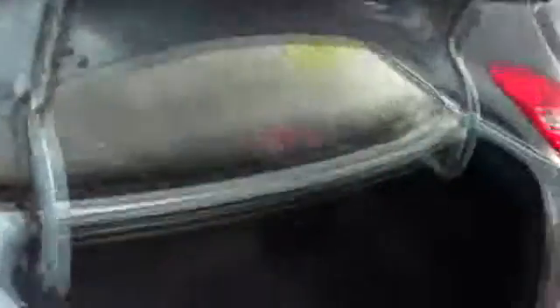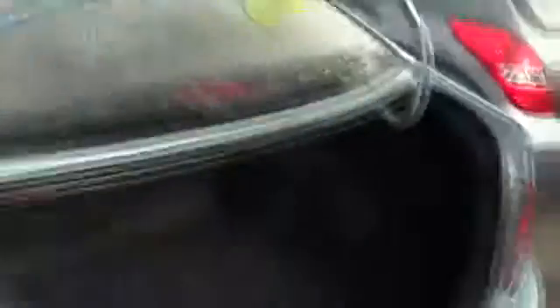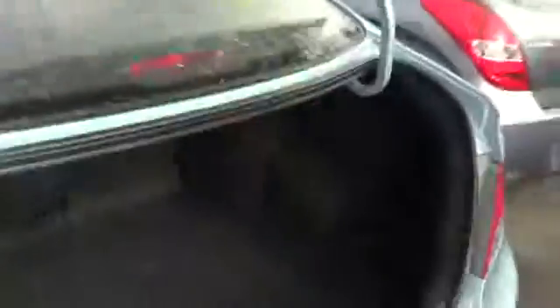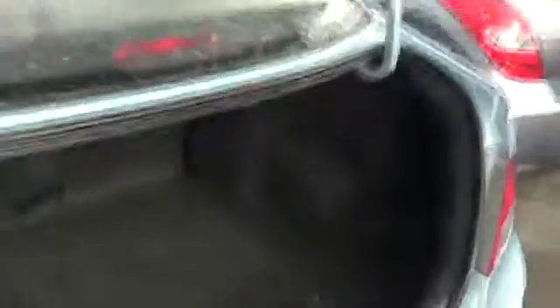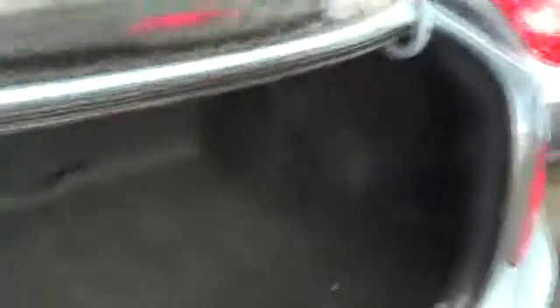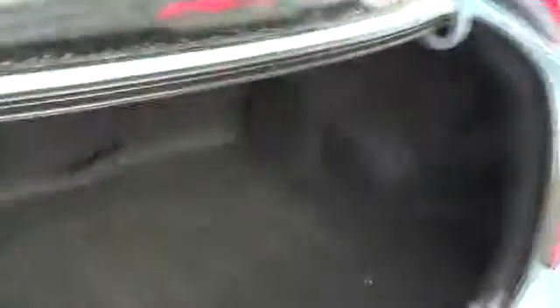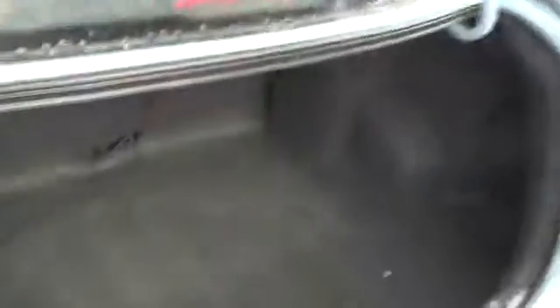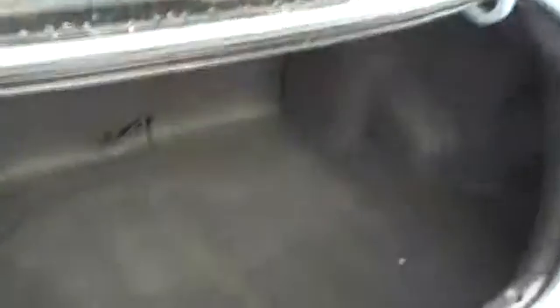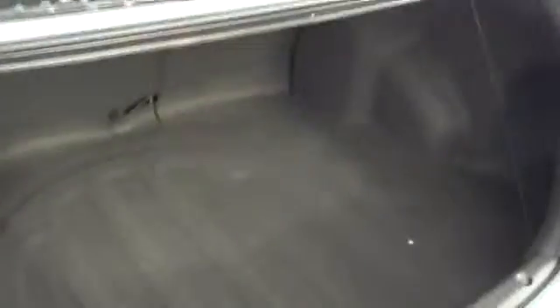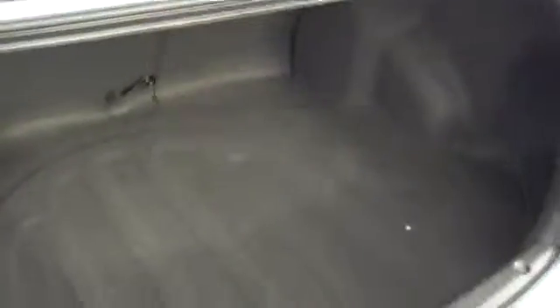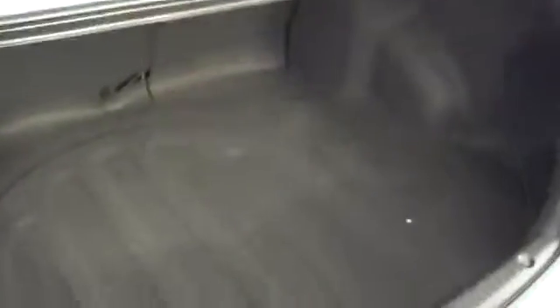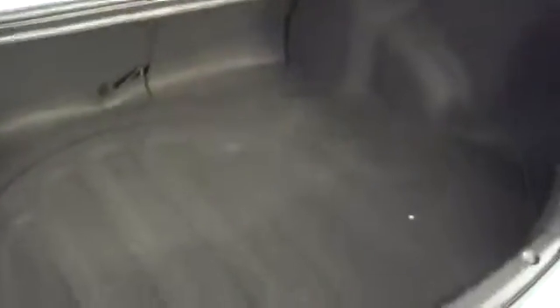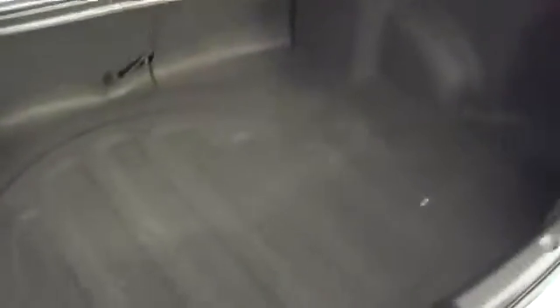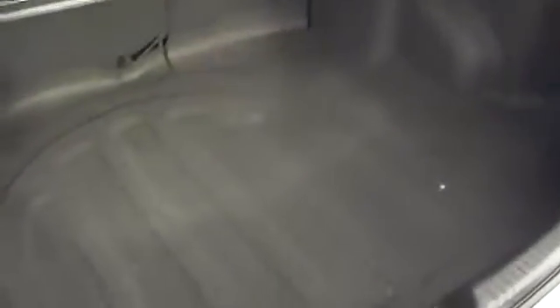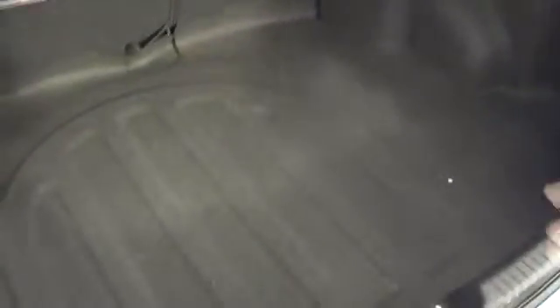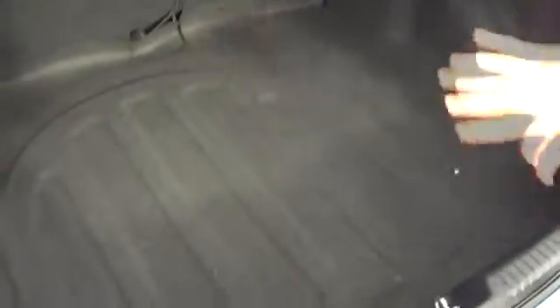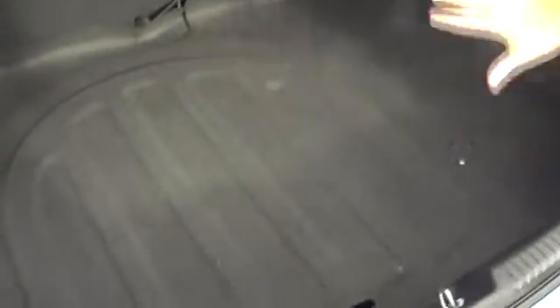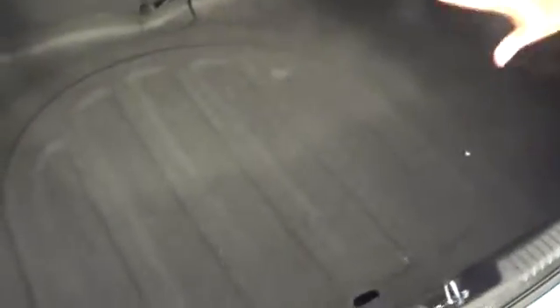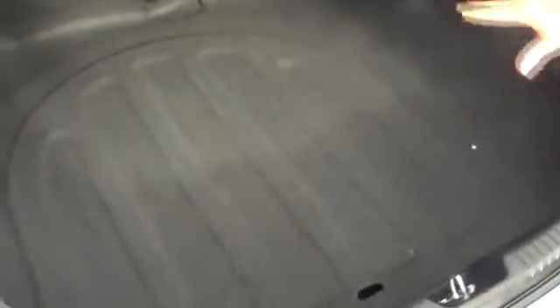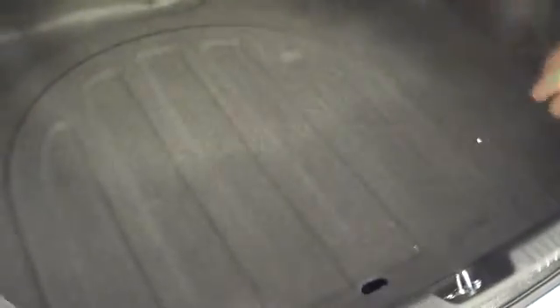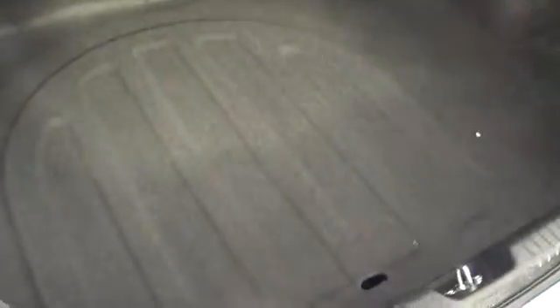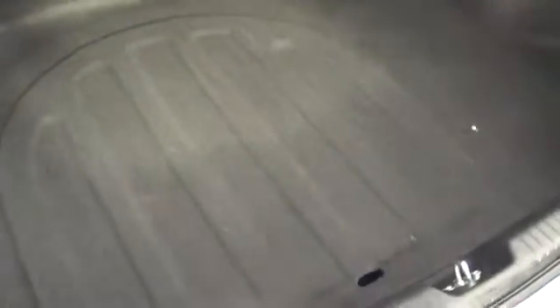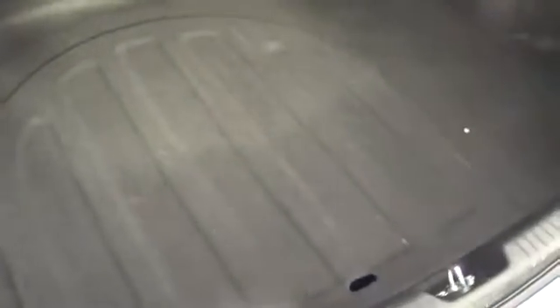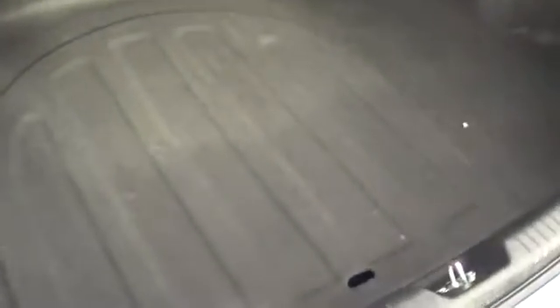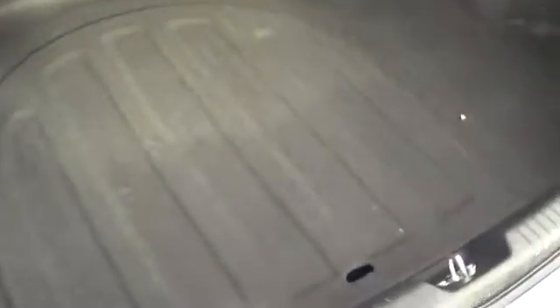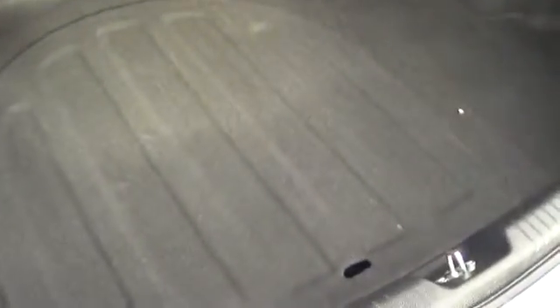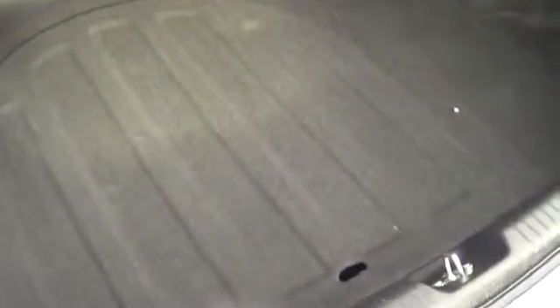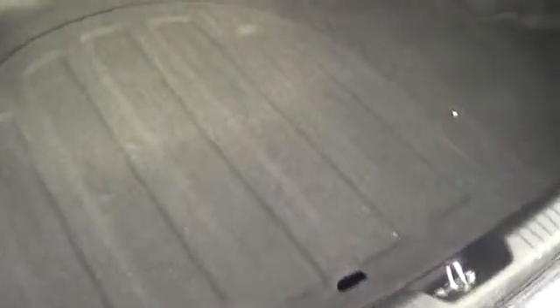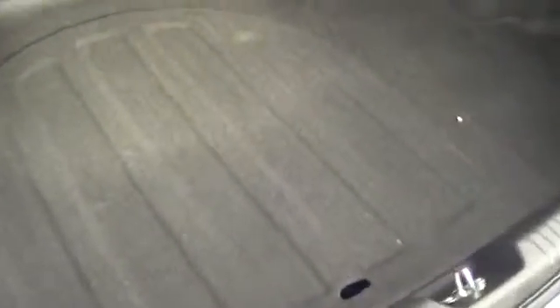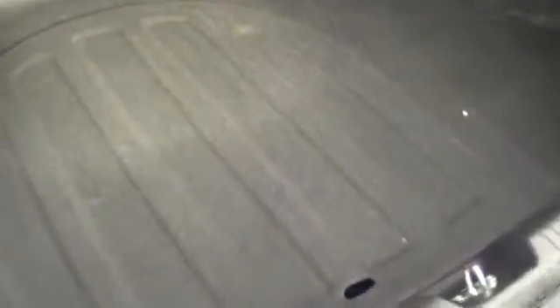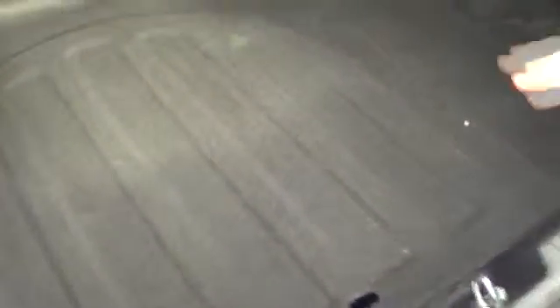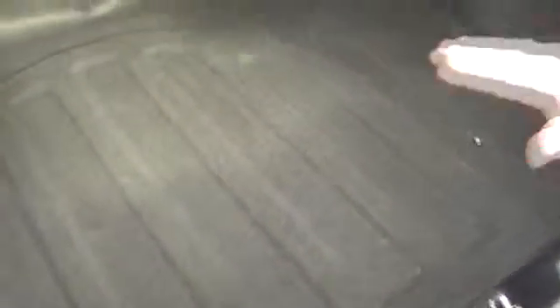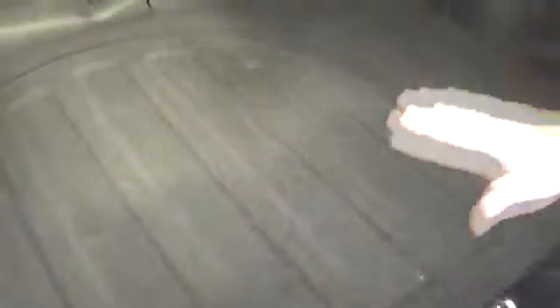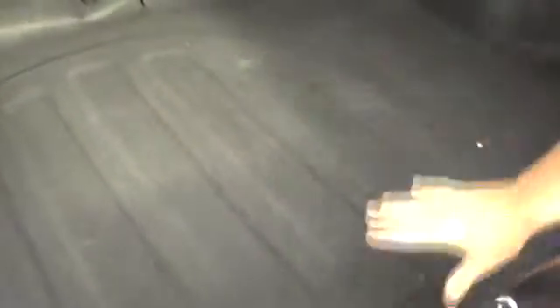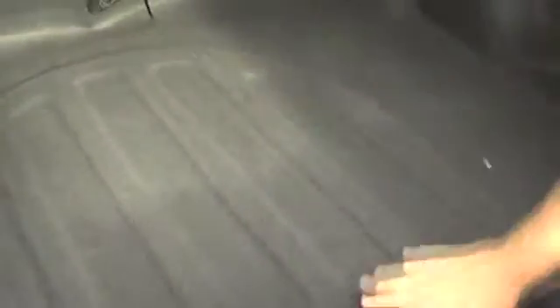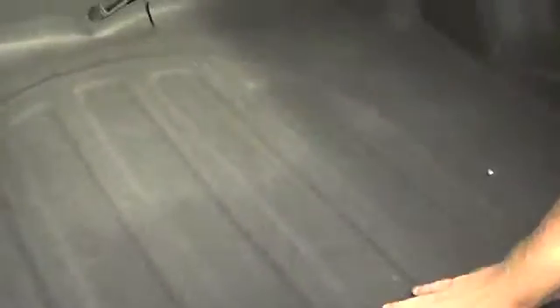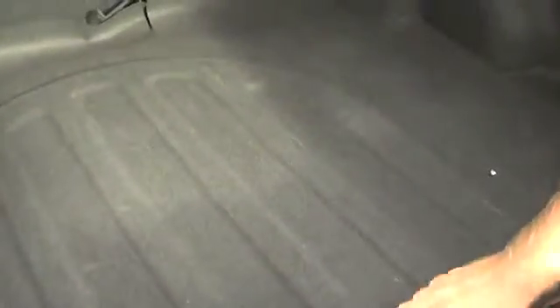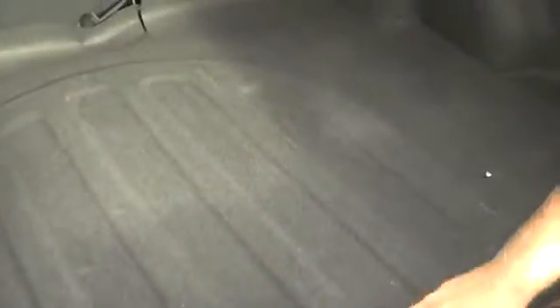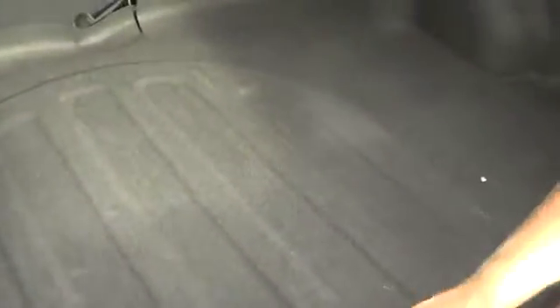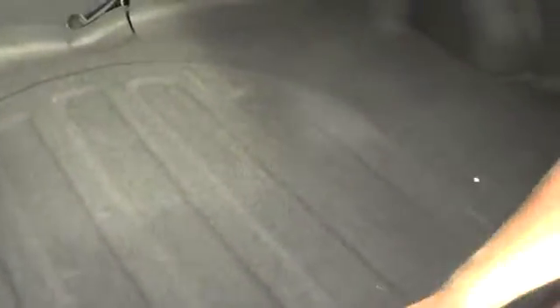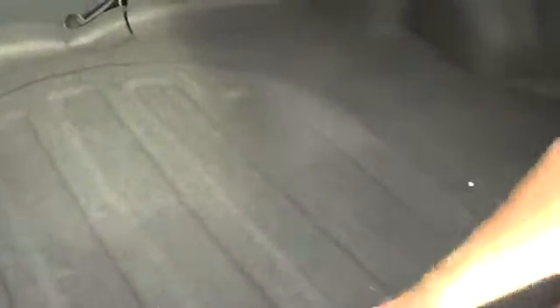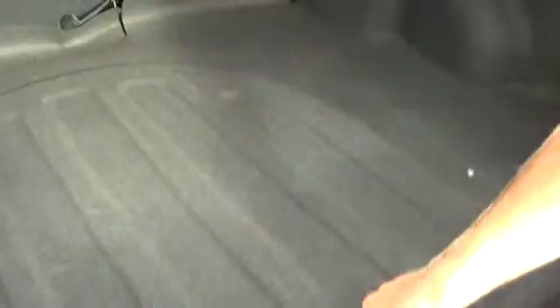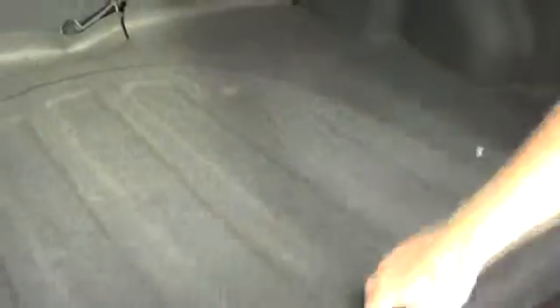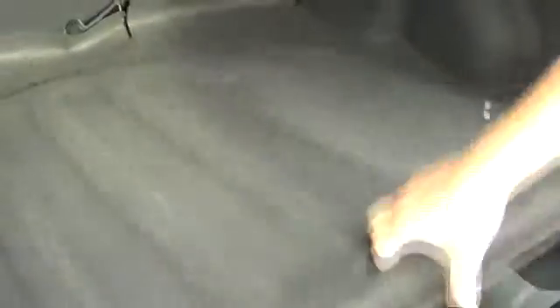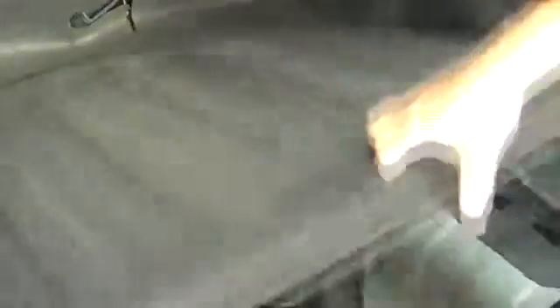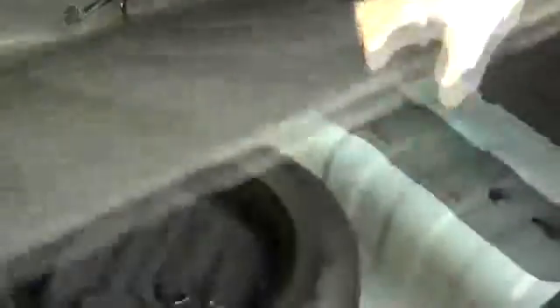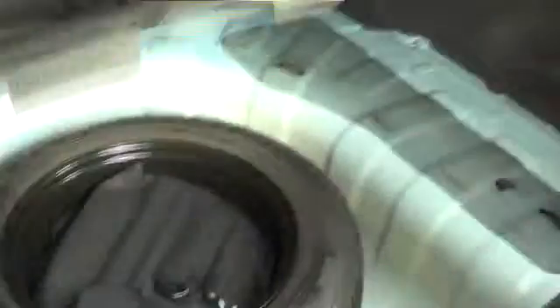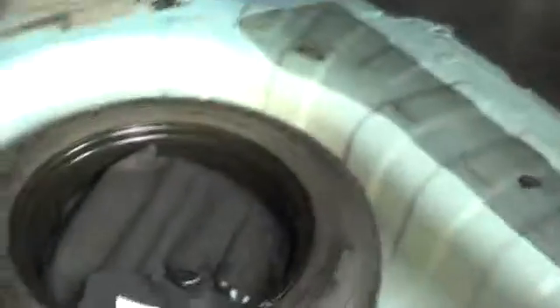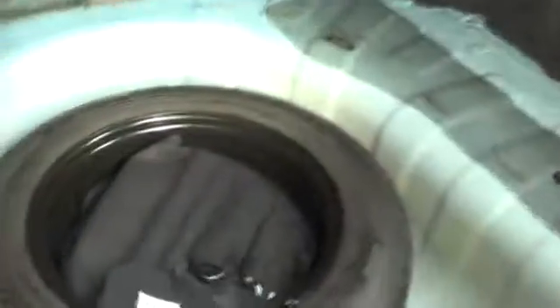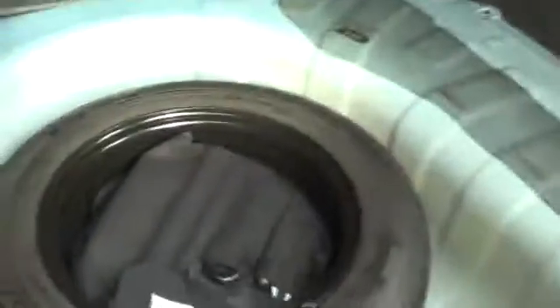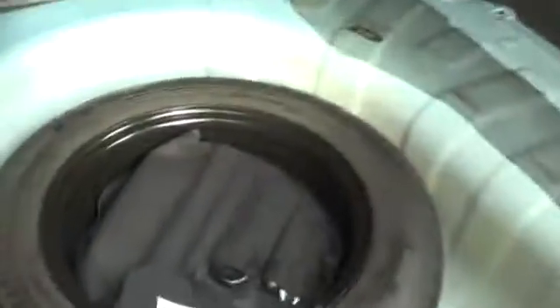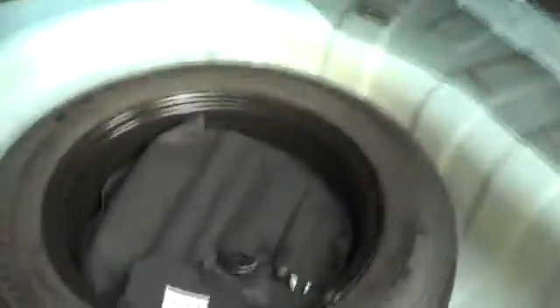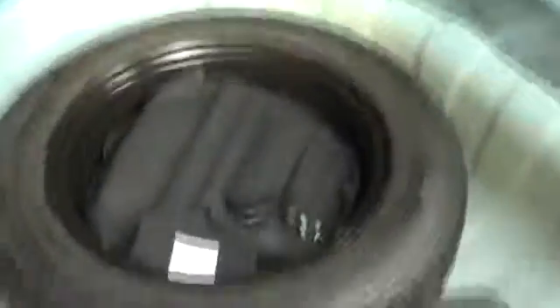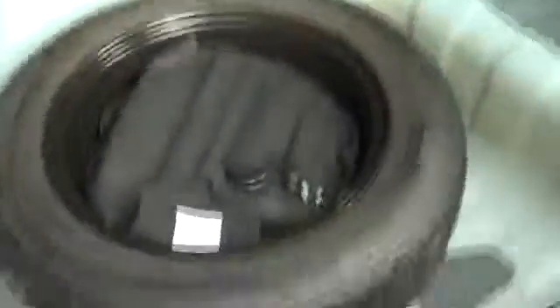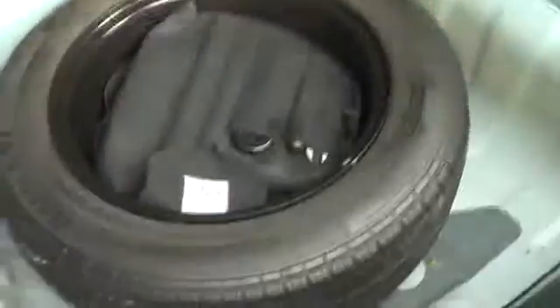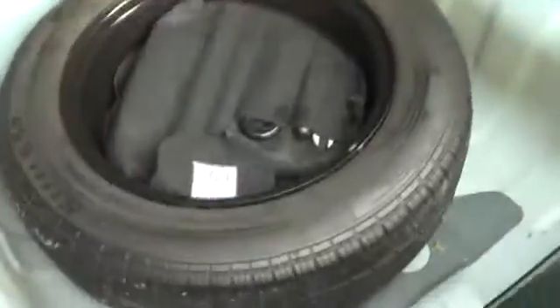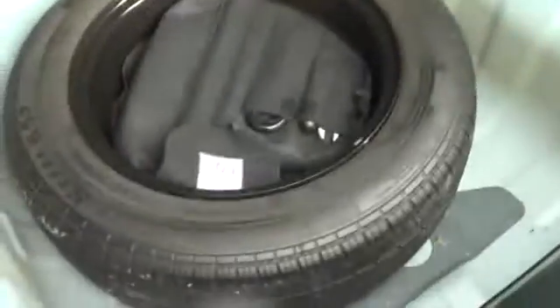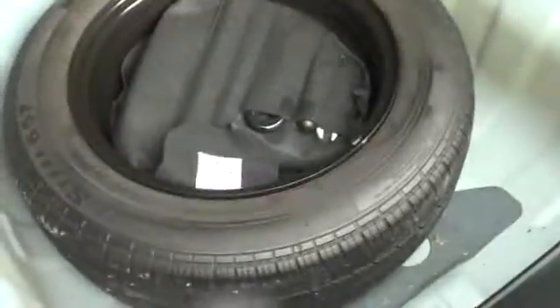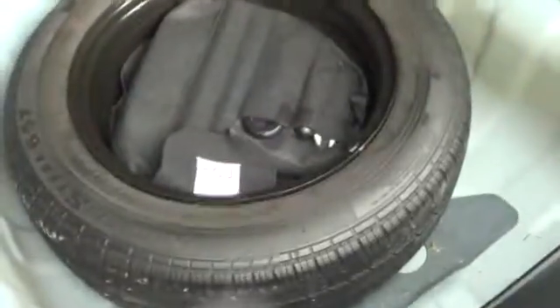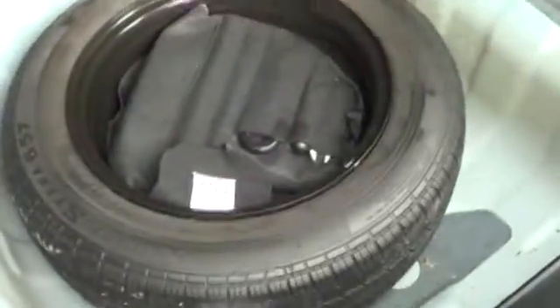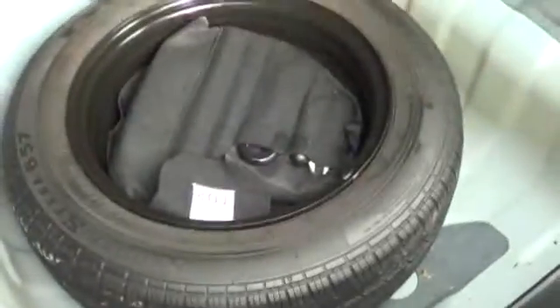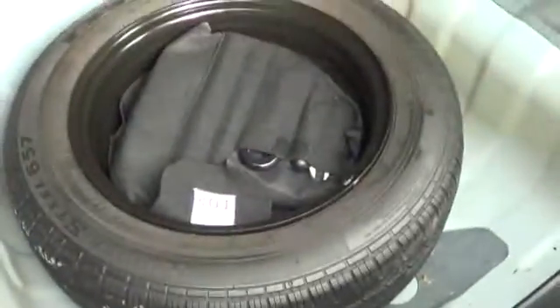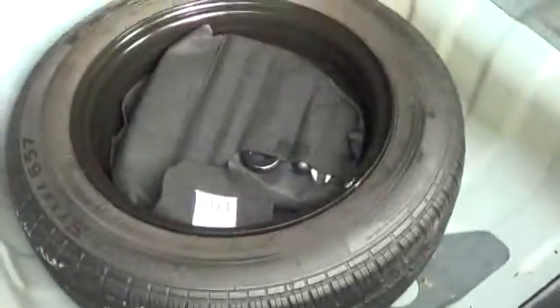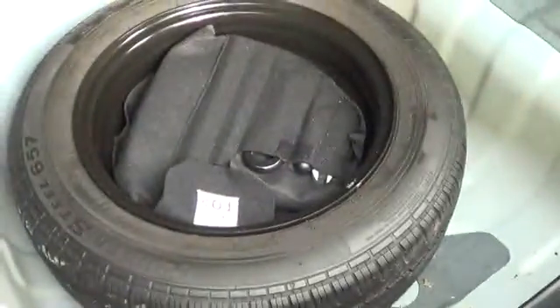Just inside your boot here, you can see it goes right down quite a long way — quite deep as well — with your full-size spare.